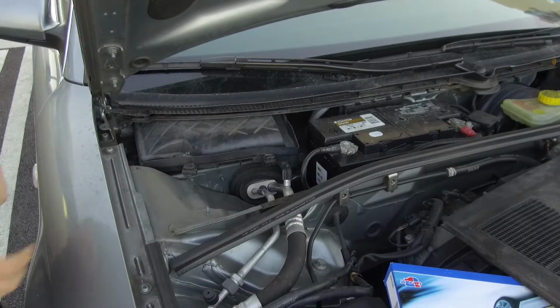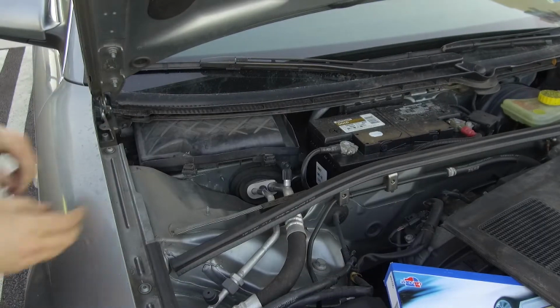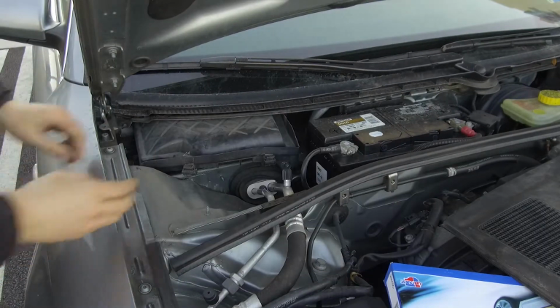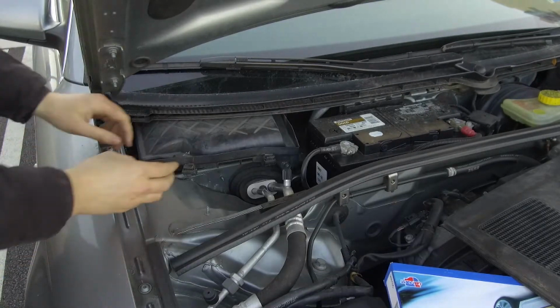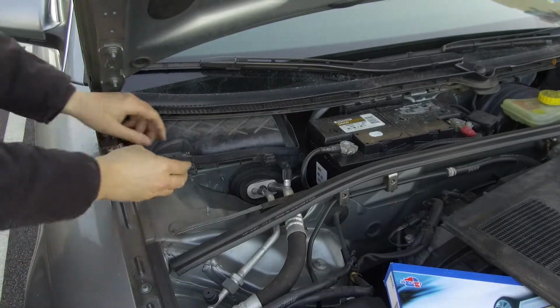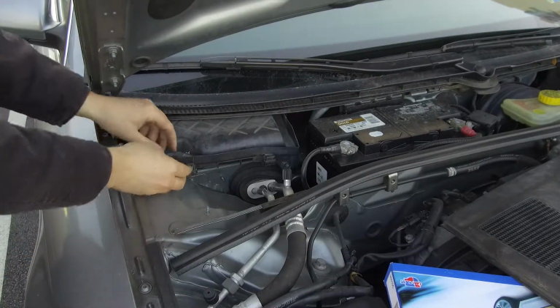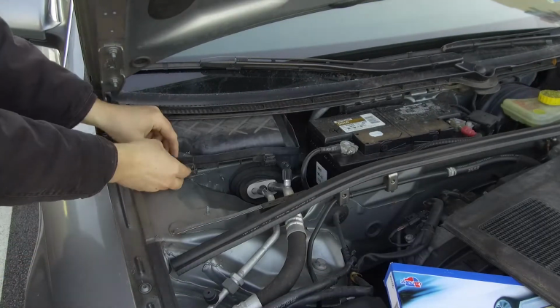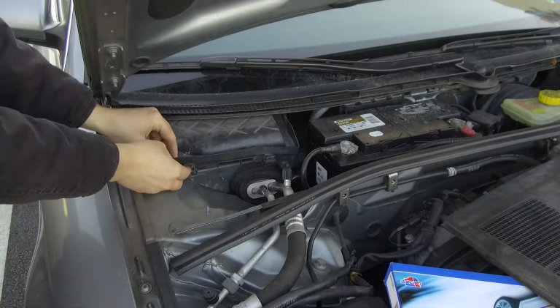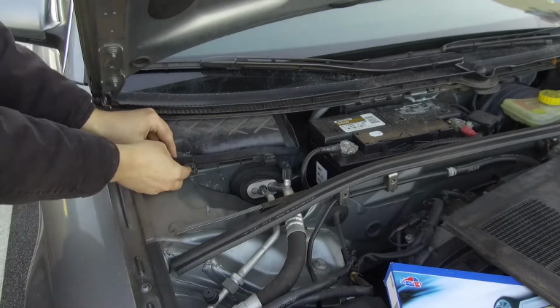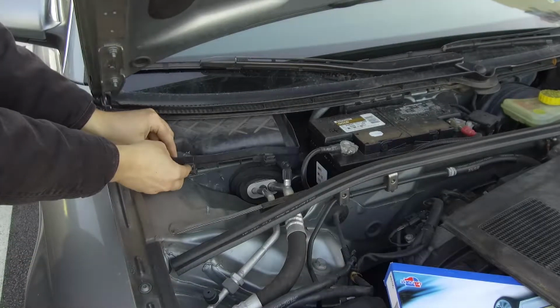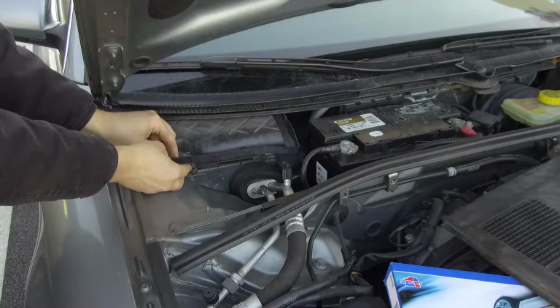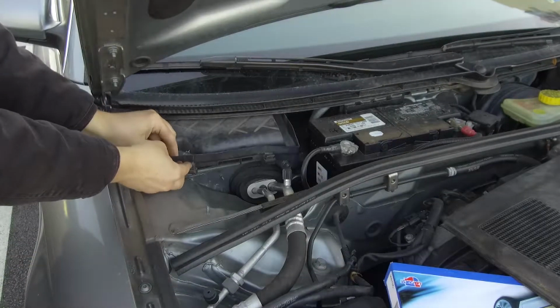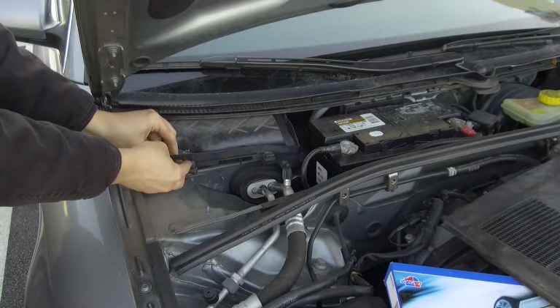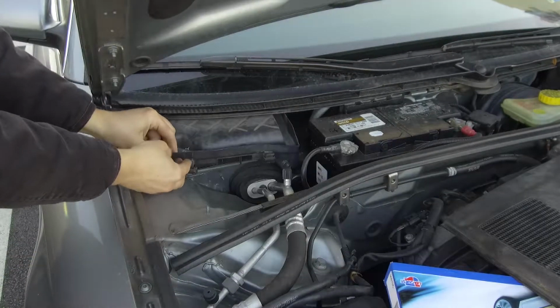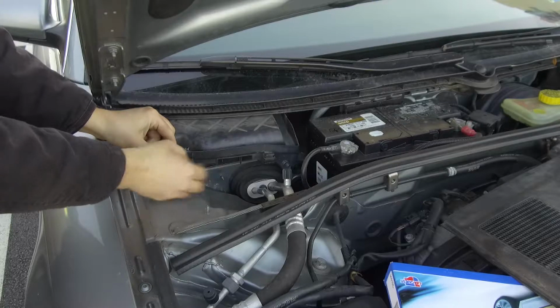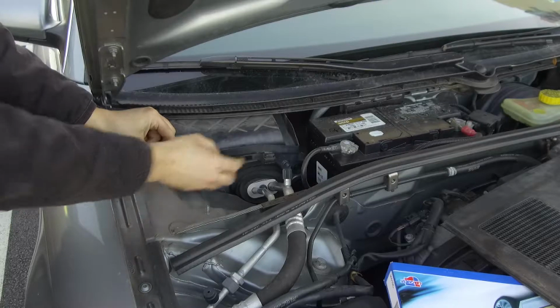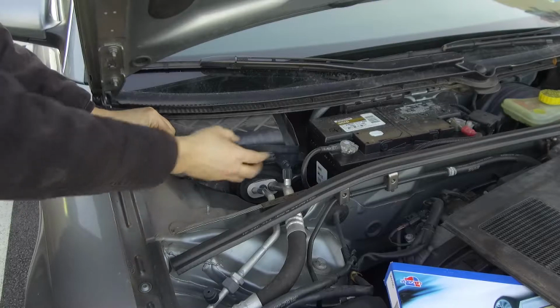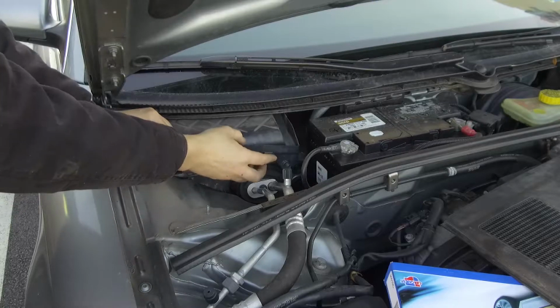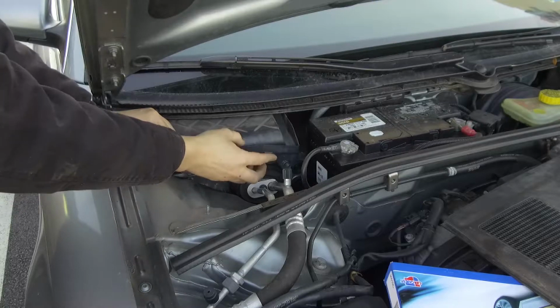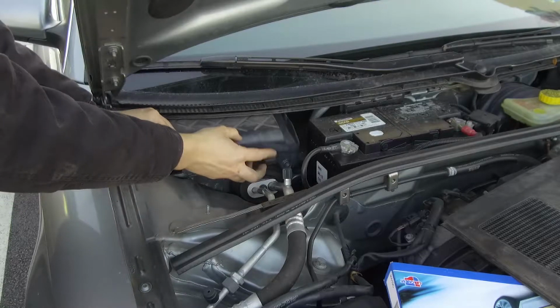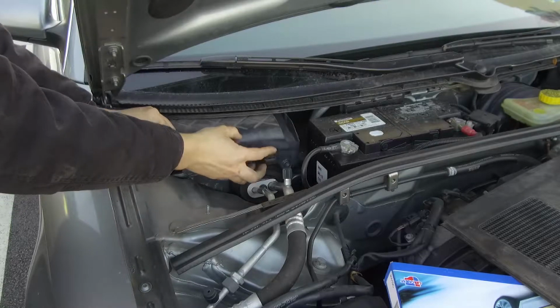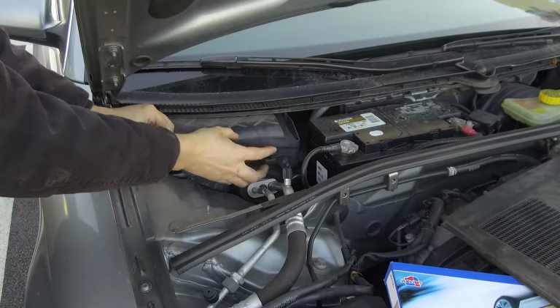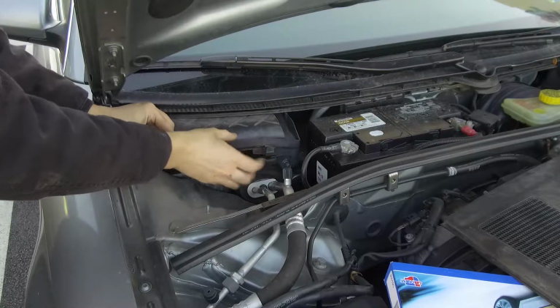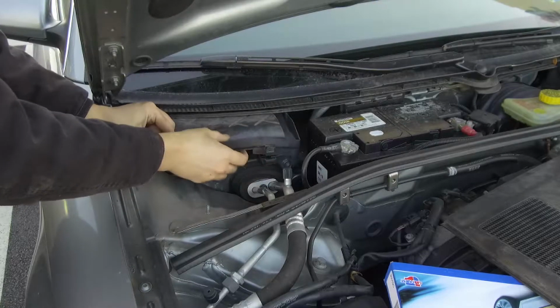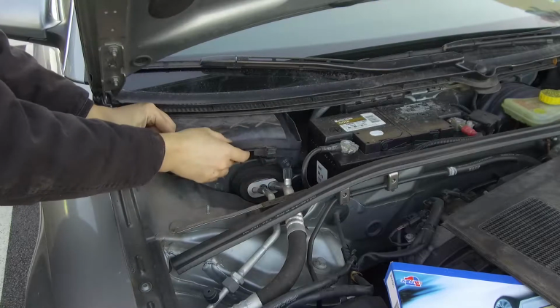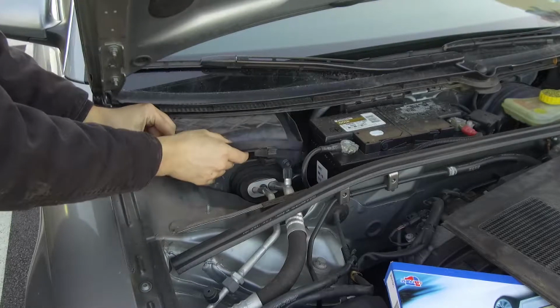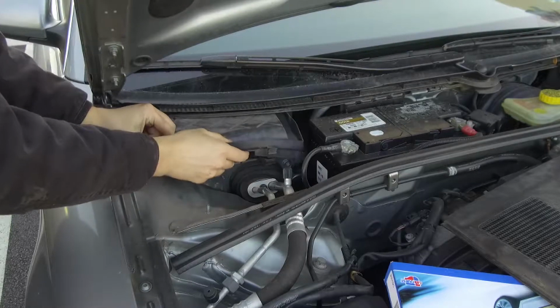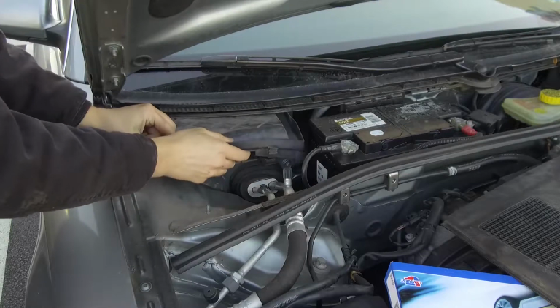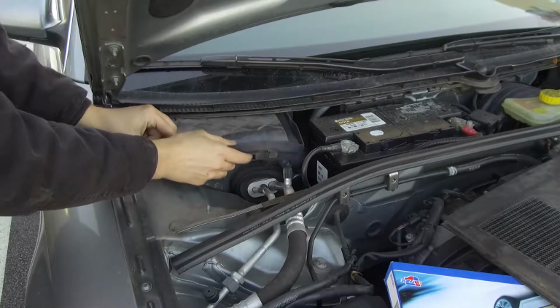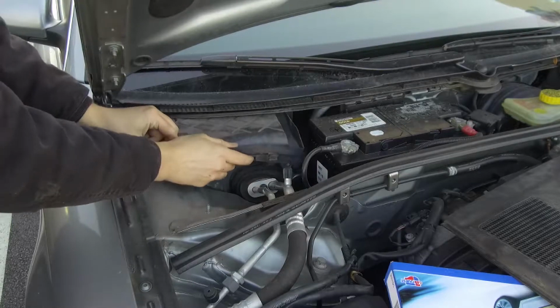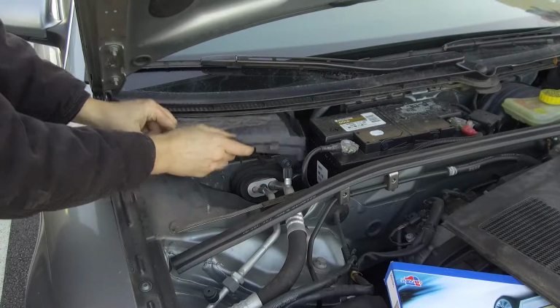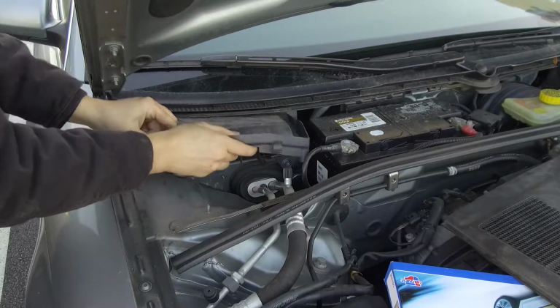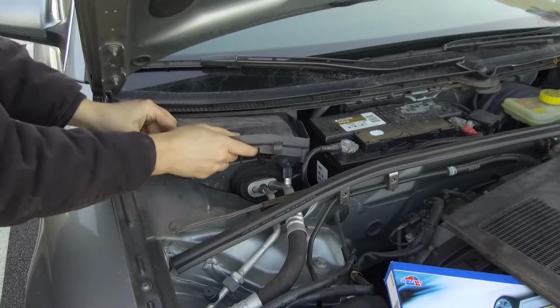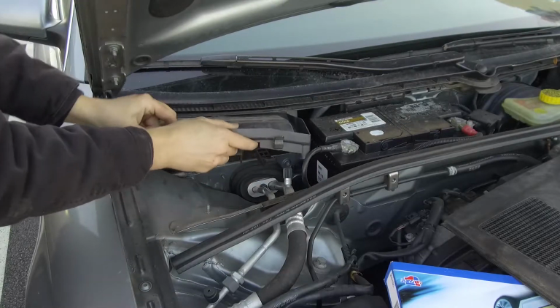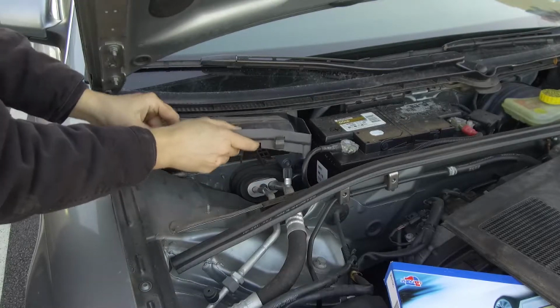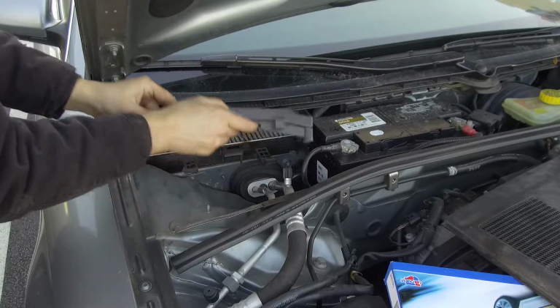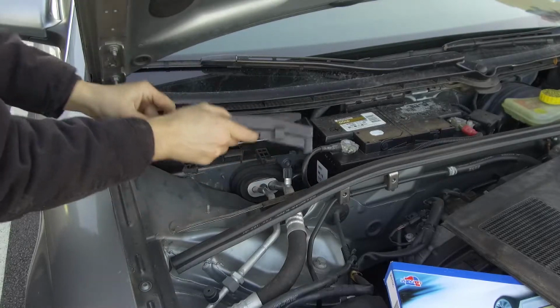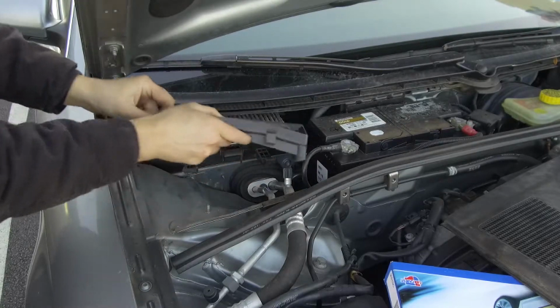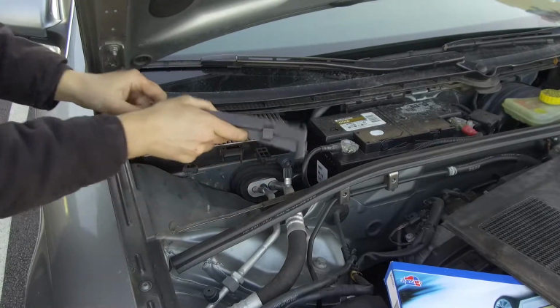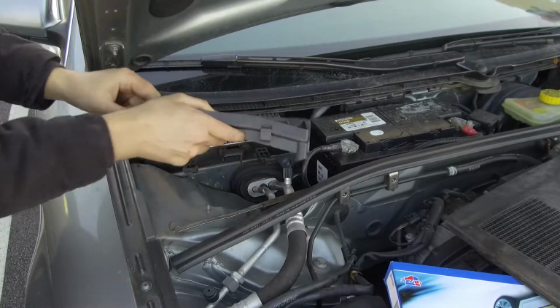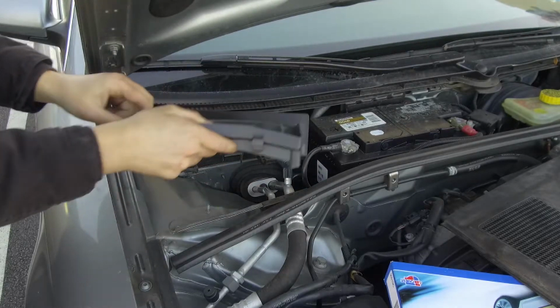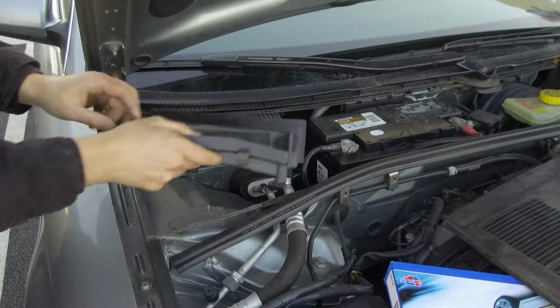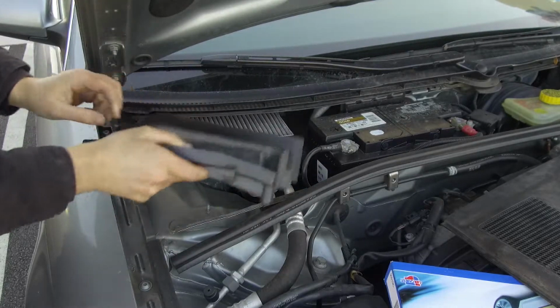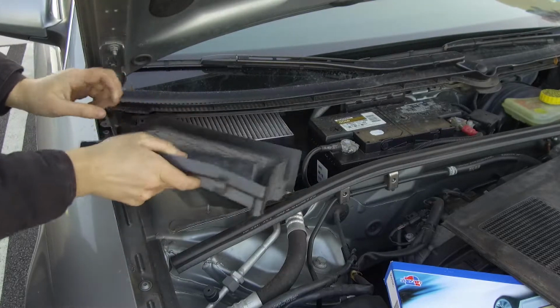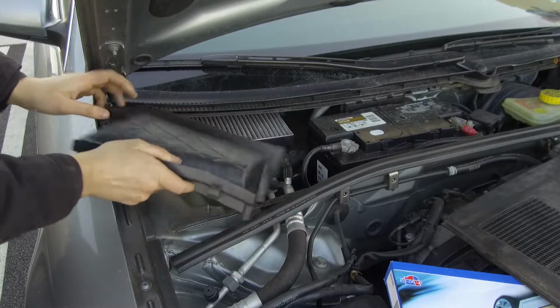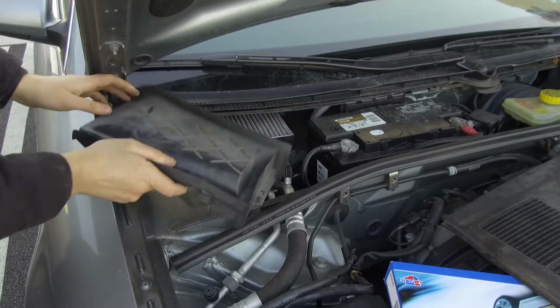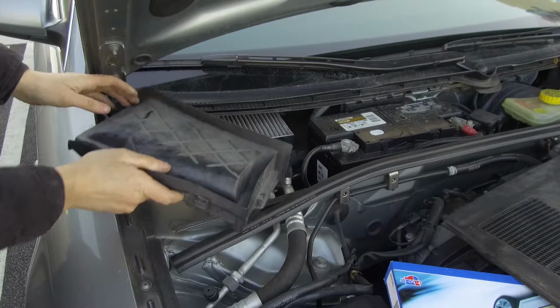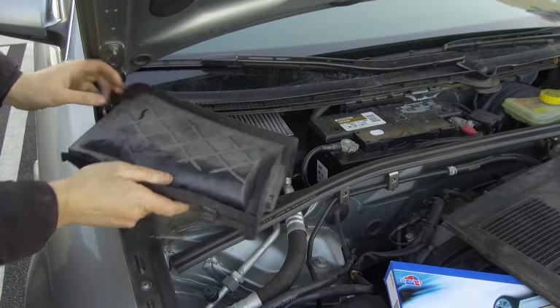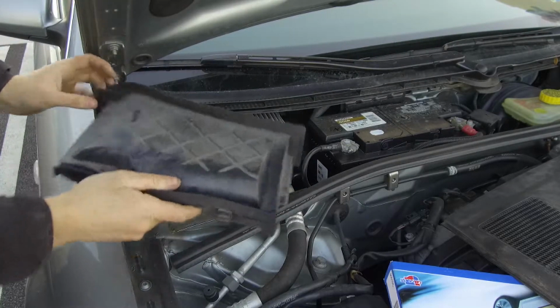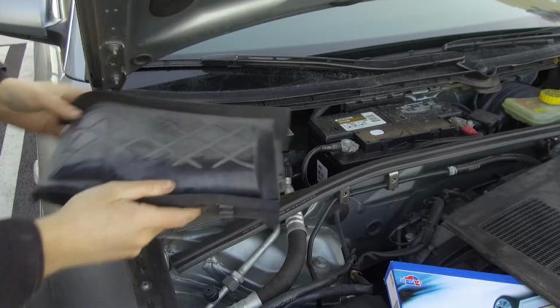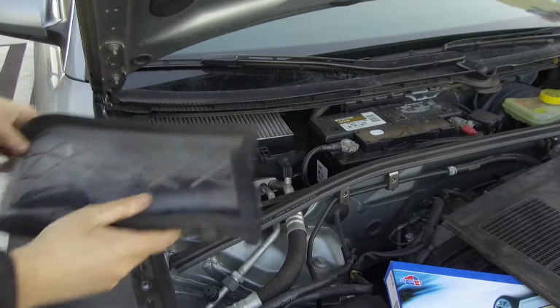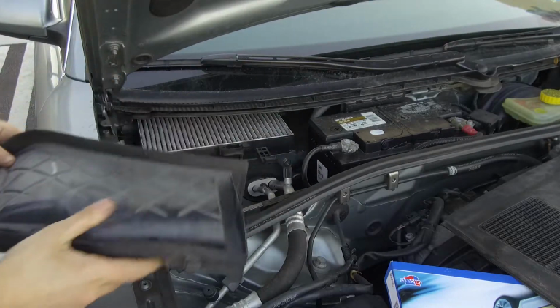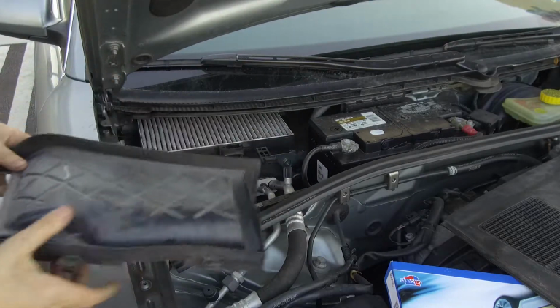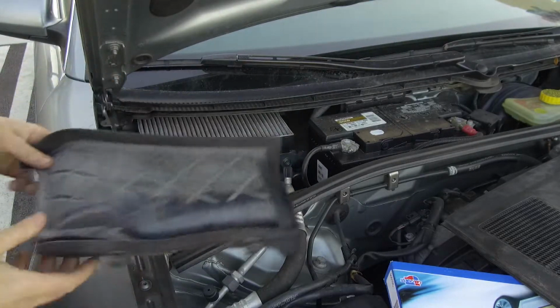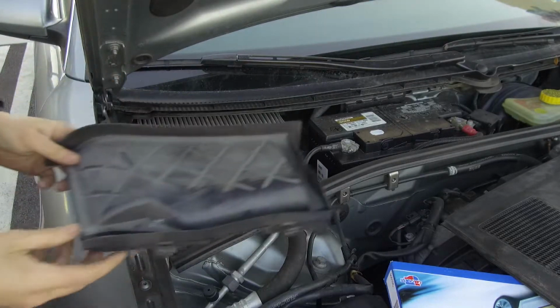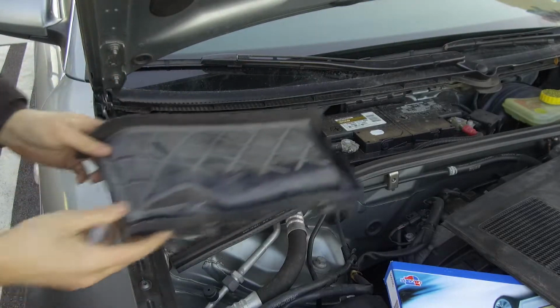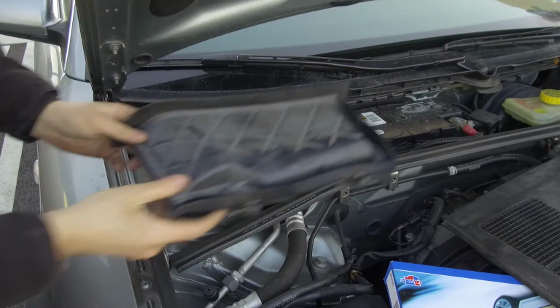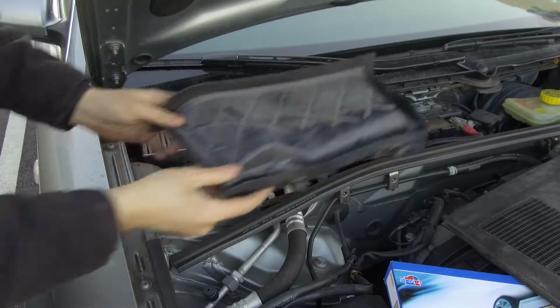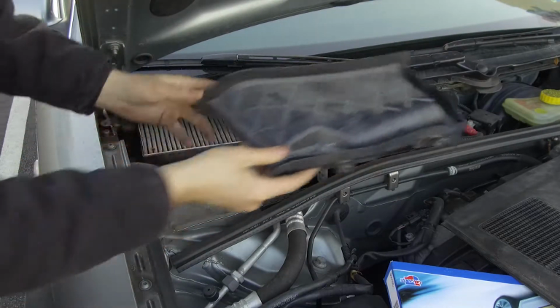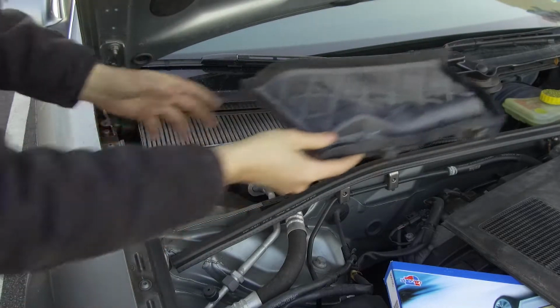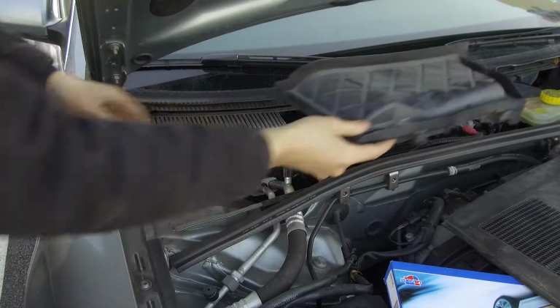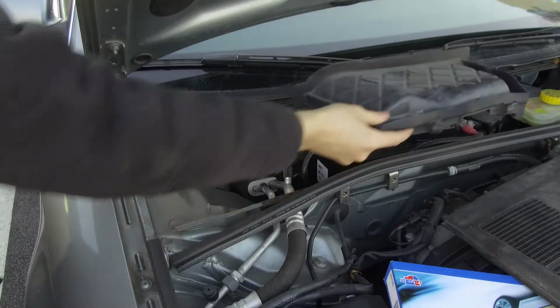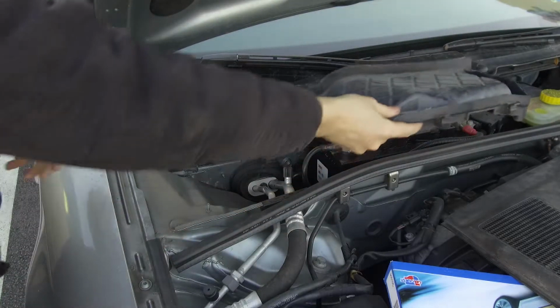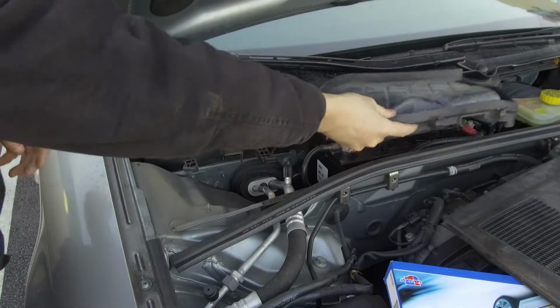Next, press the two tabs on the air box cover inward towards the windshield. This will allow you to remove the cover.